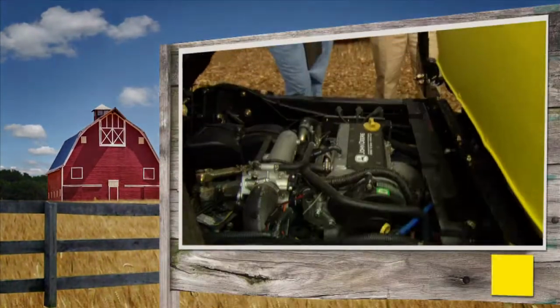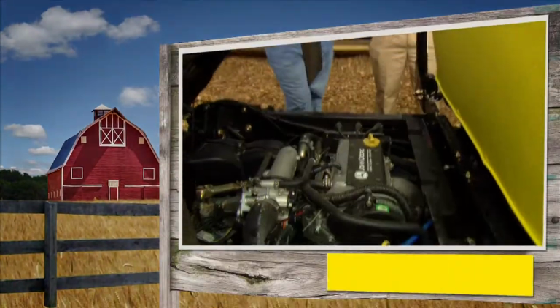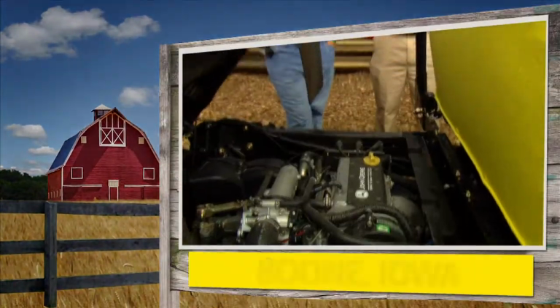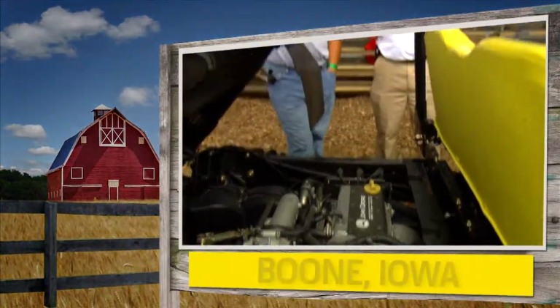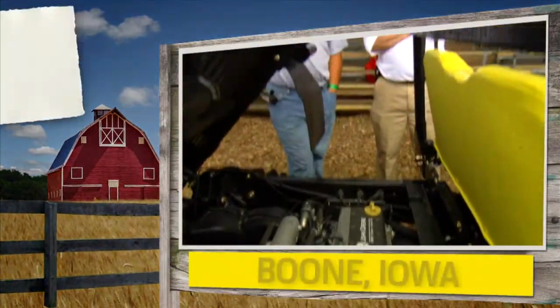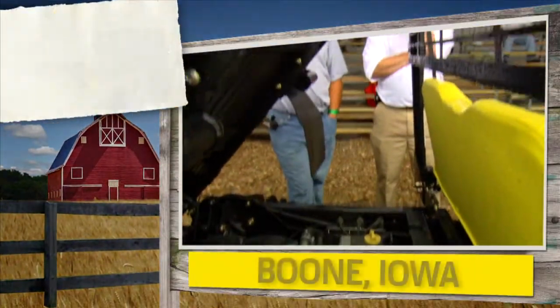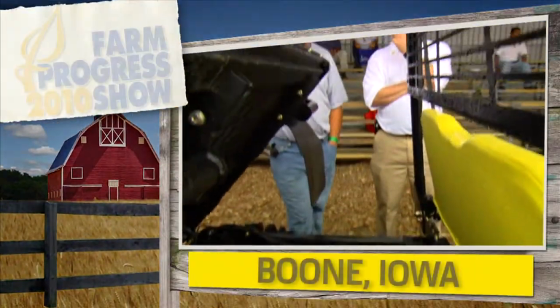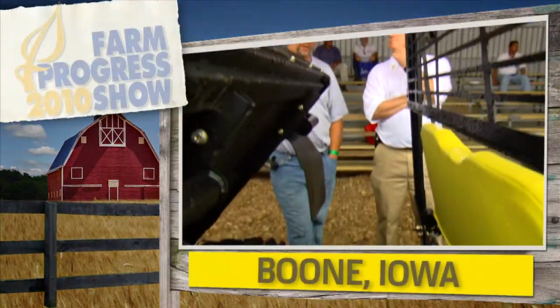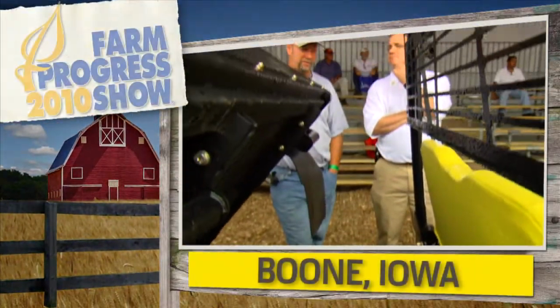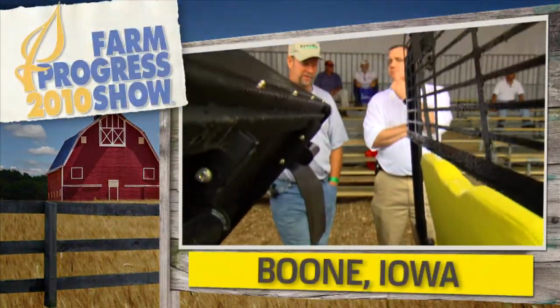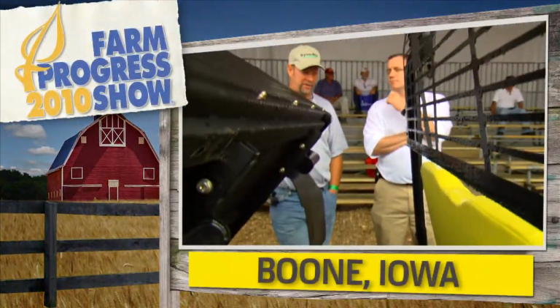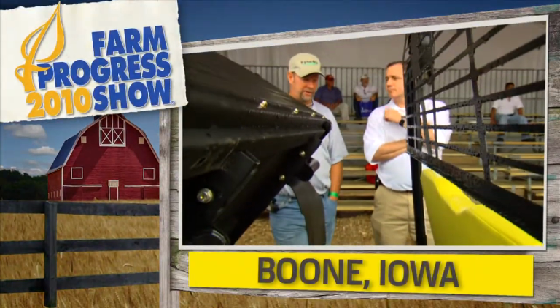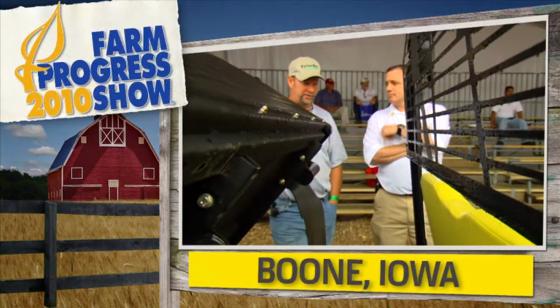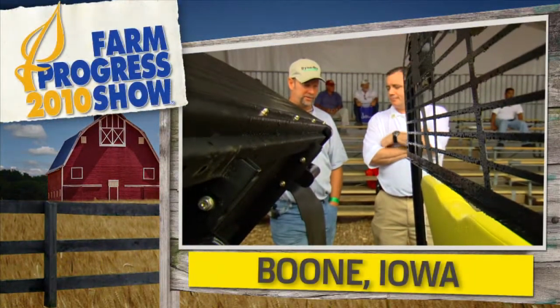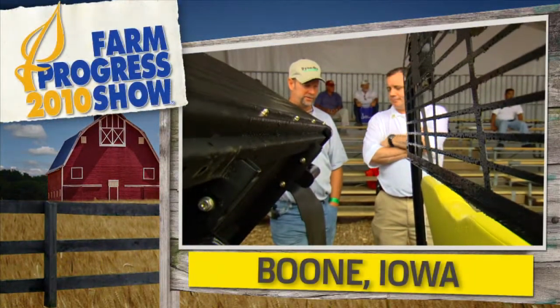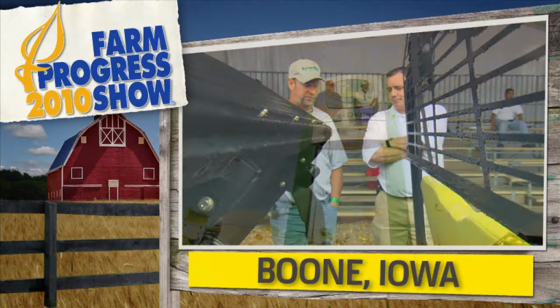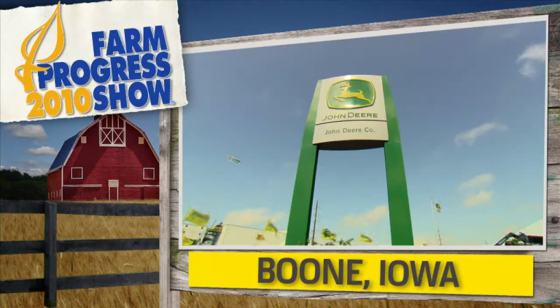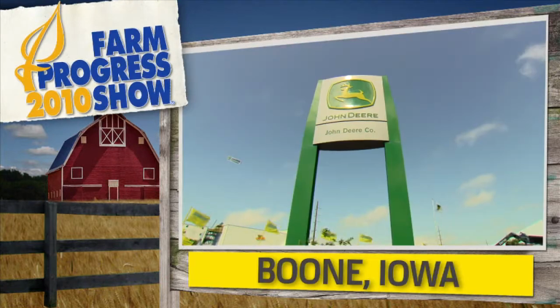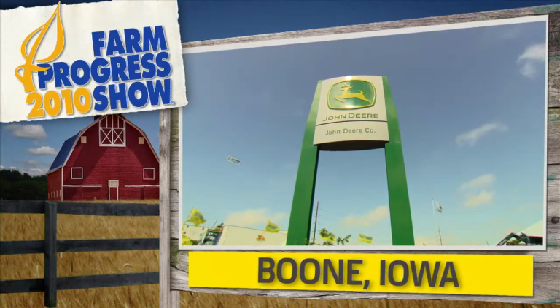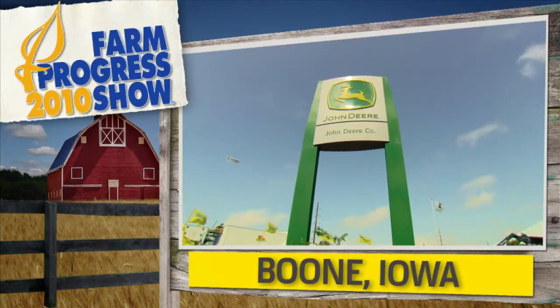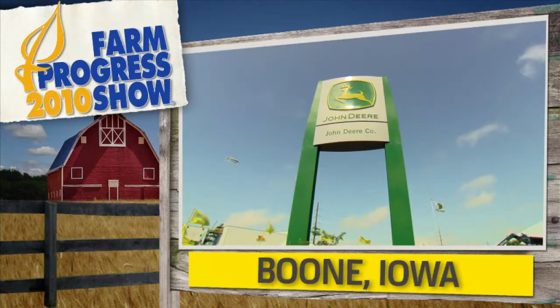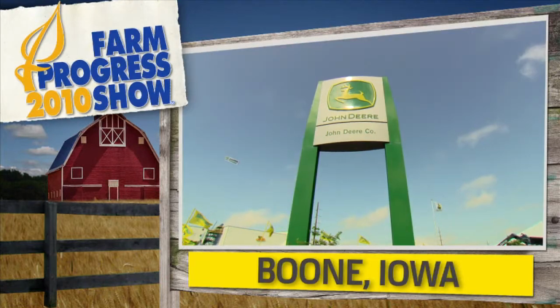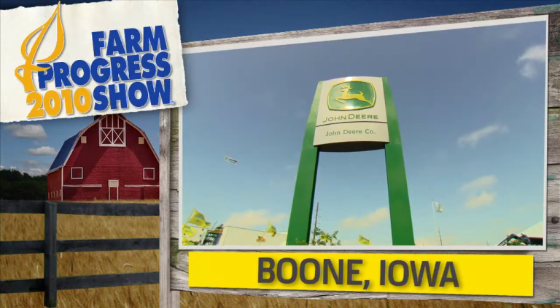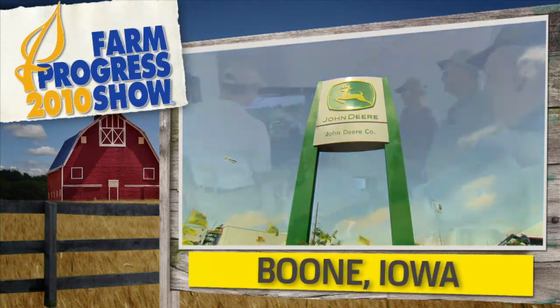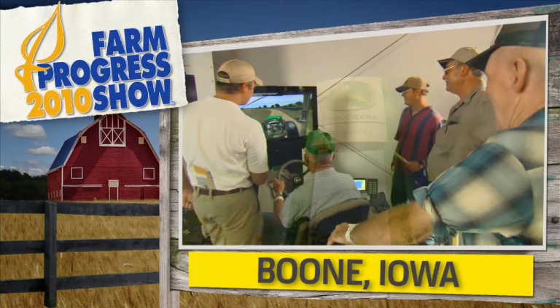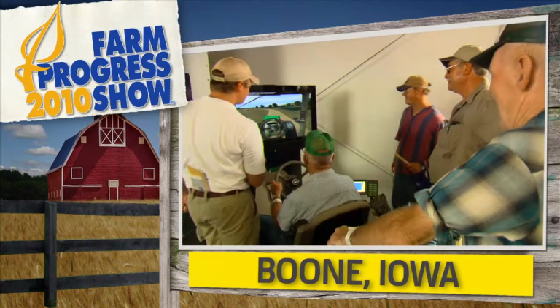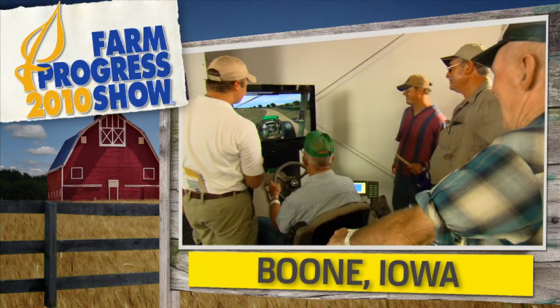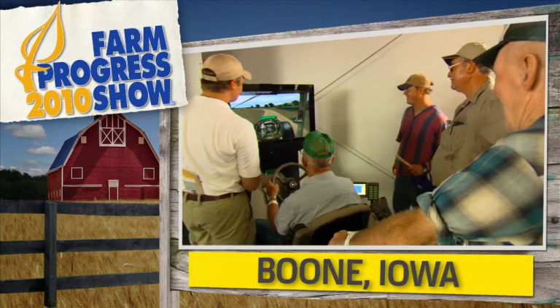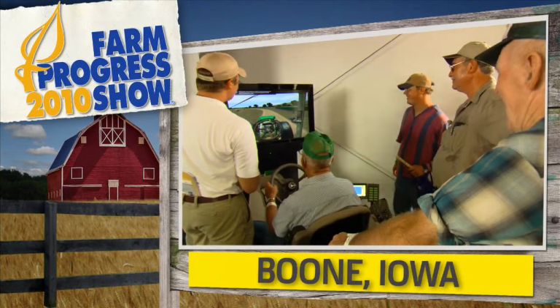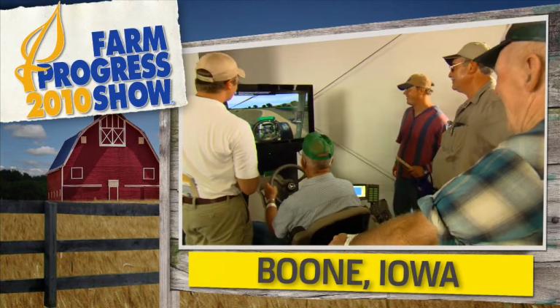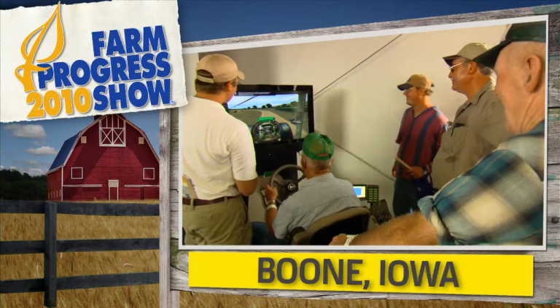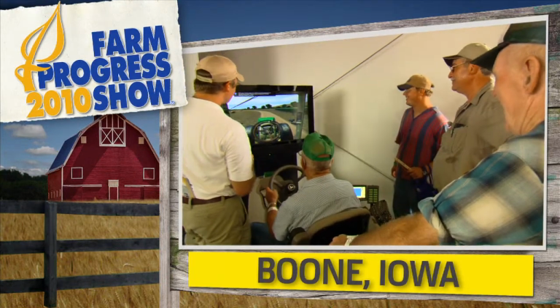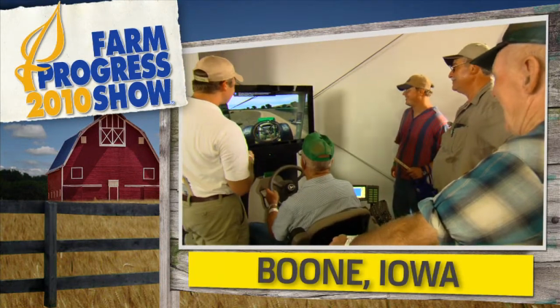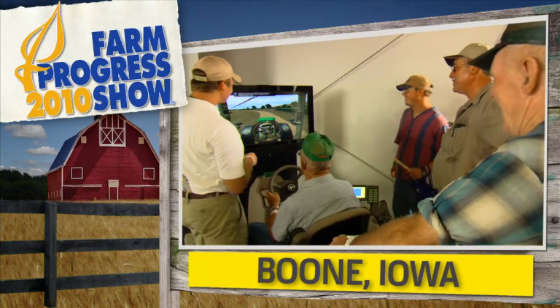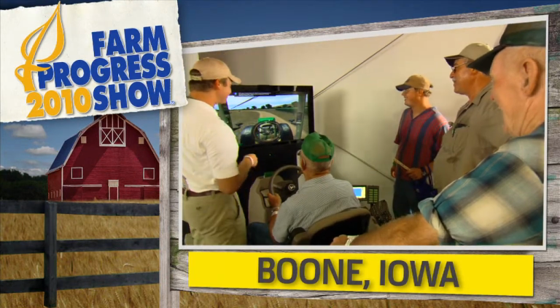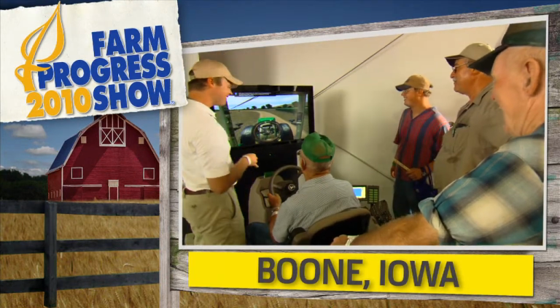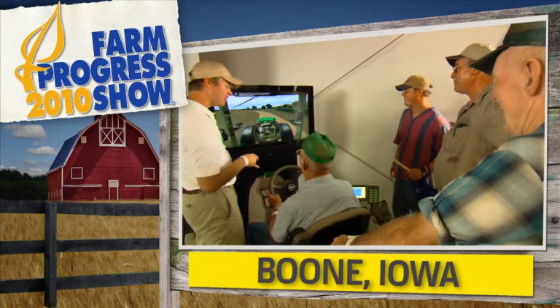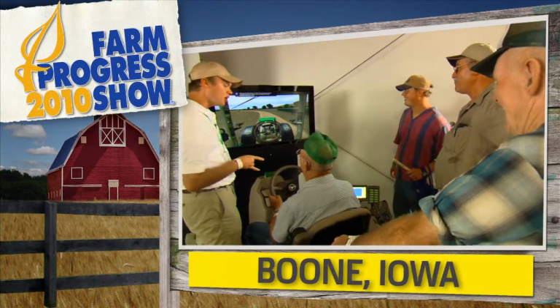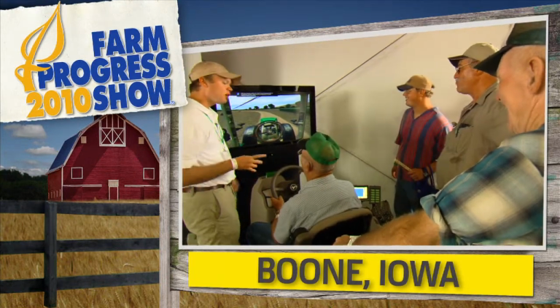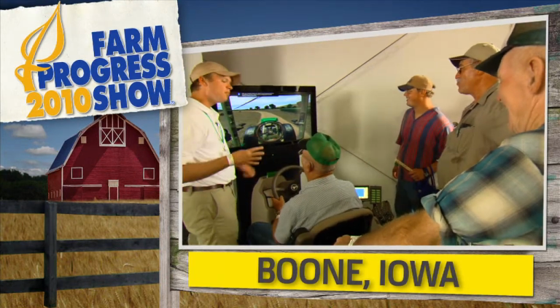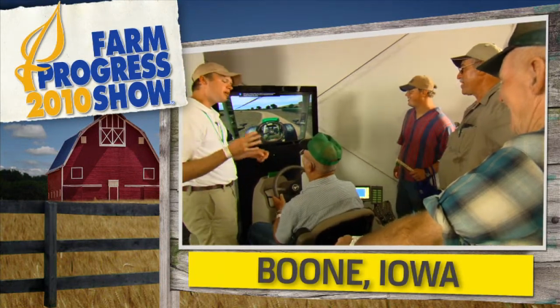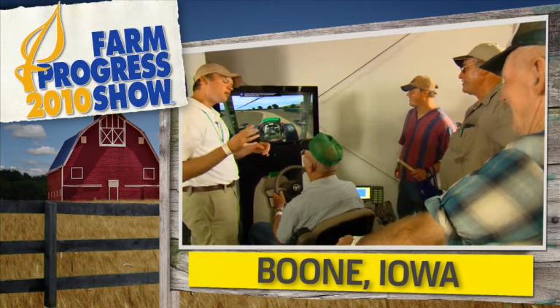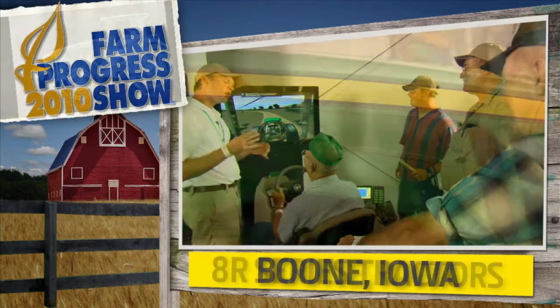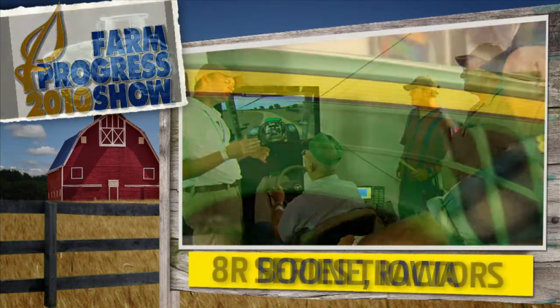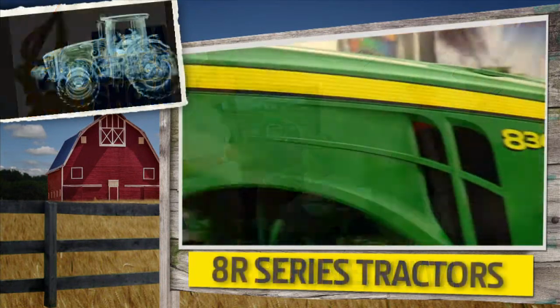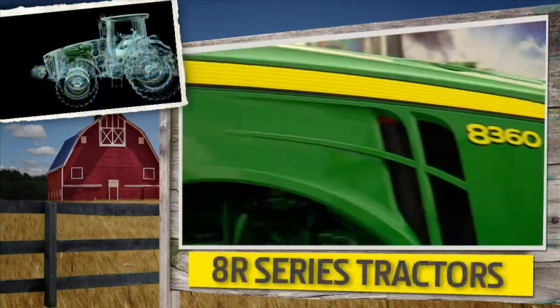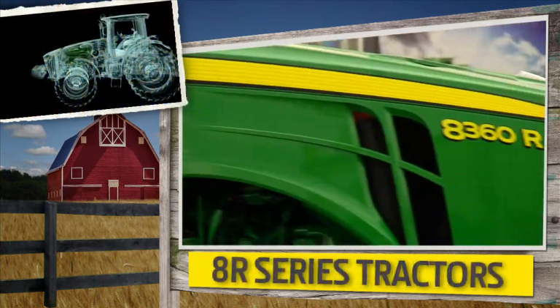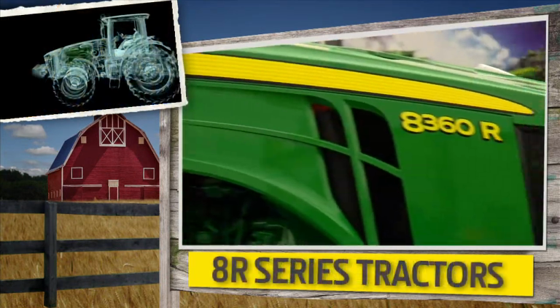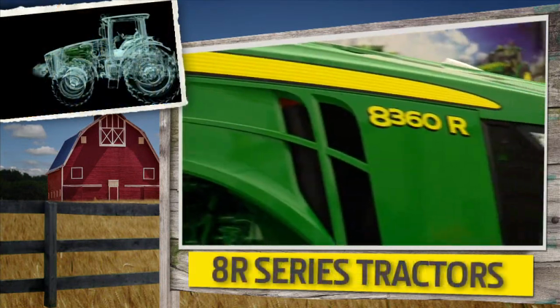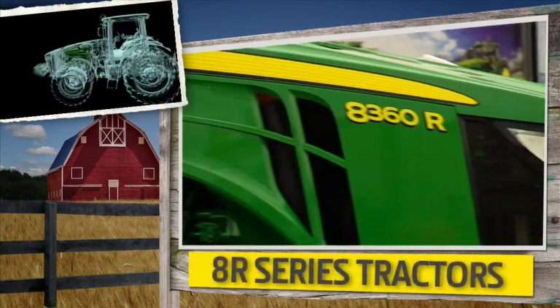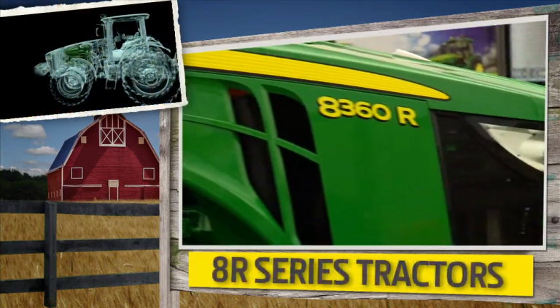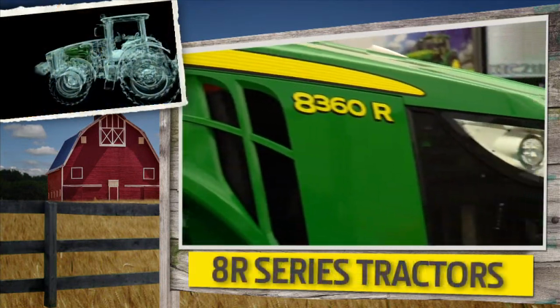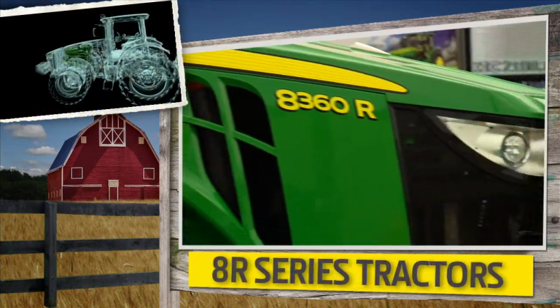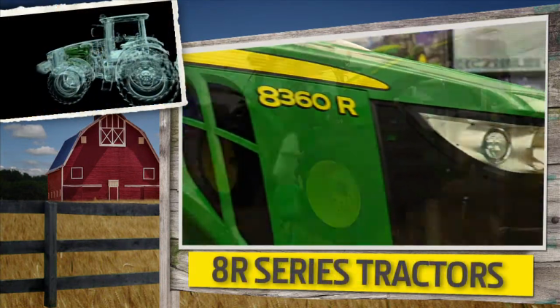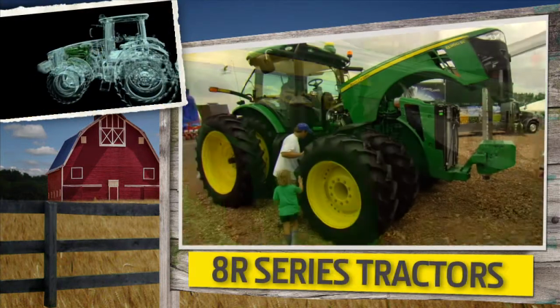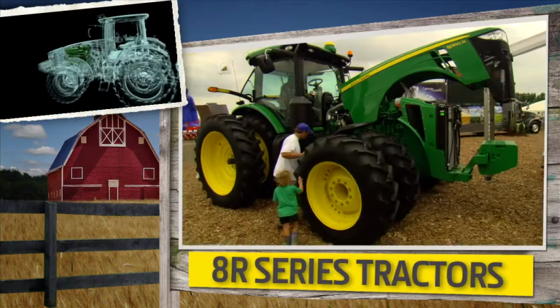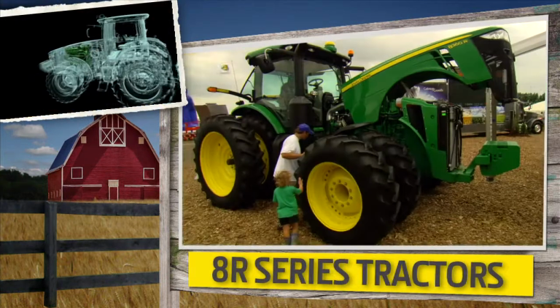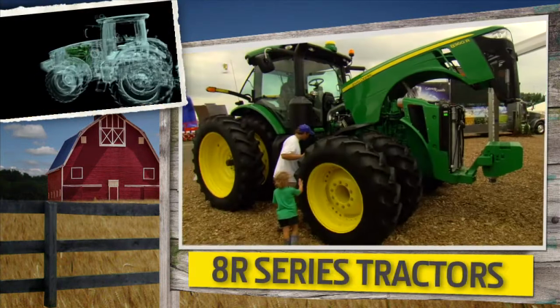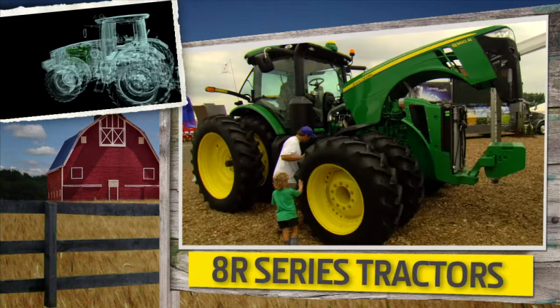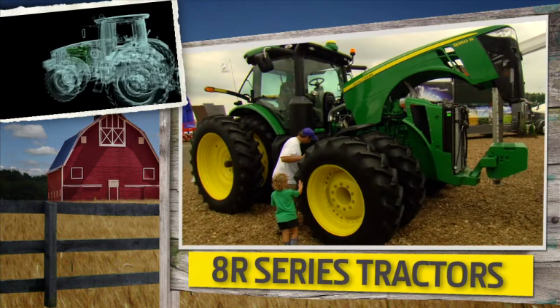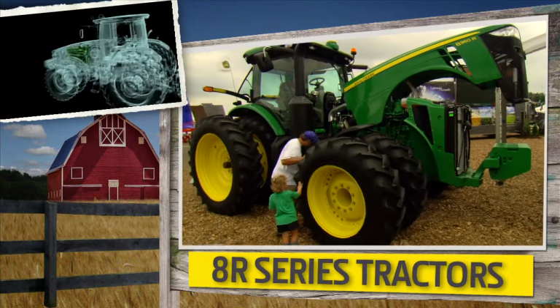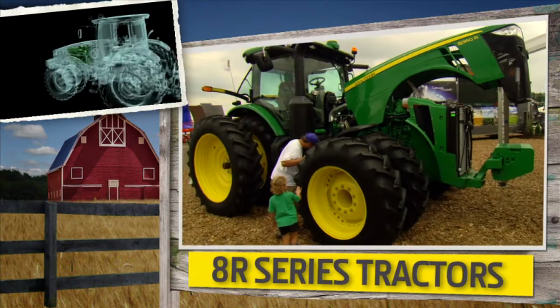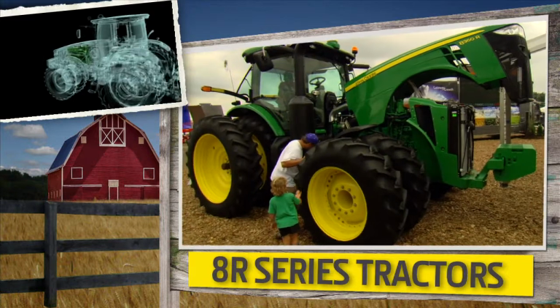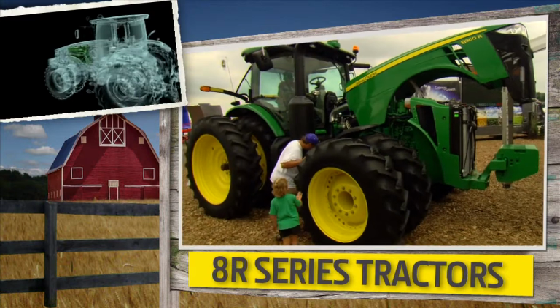We're glad you're part of the big show. Glad you joined us today because we're at the Farm Progress Show and you're here vicariously now. But as usual, another great time at the Farm Progress Show.